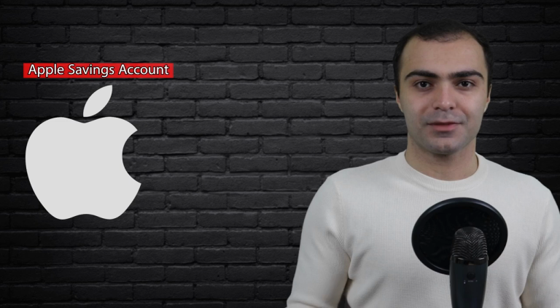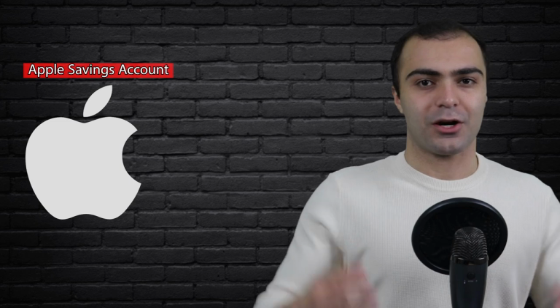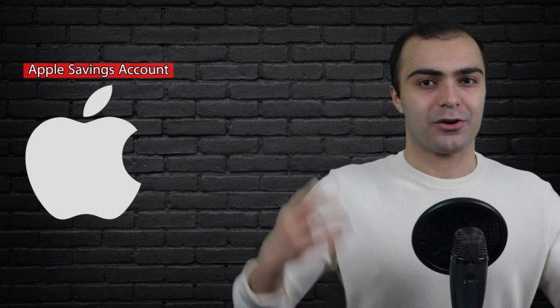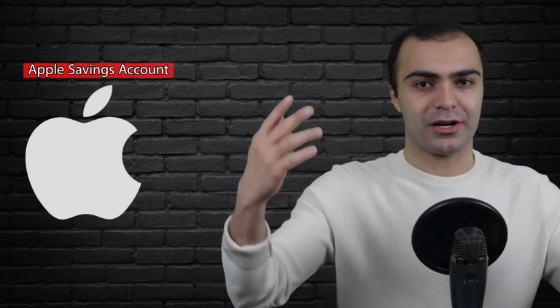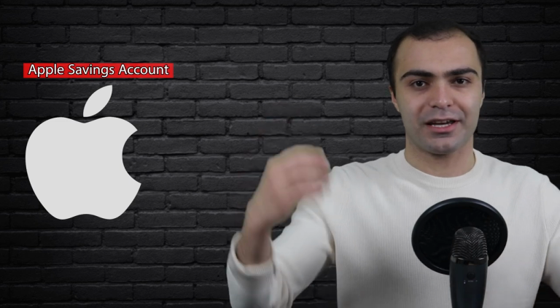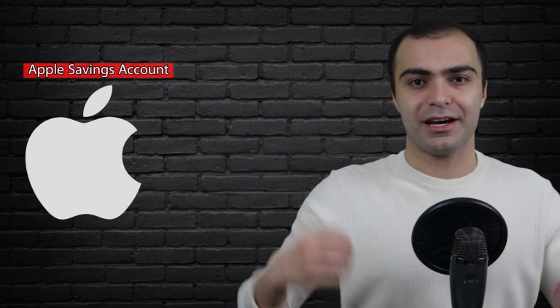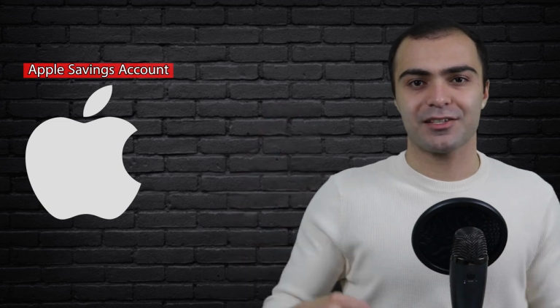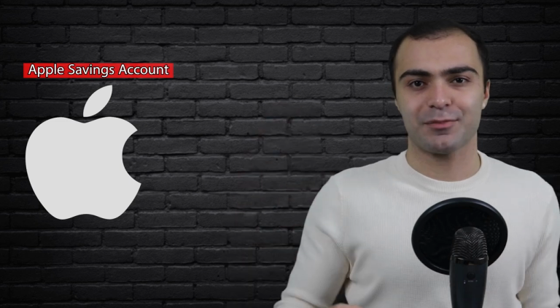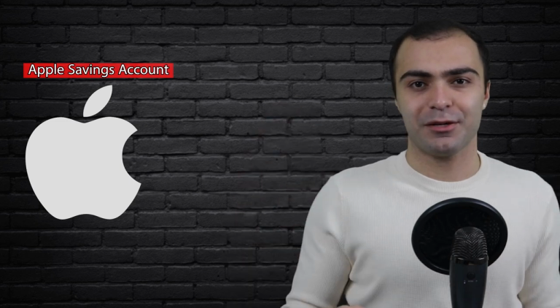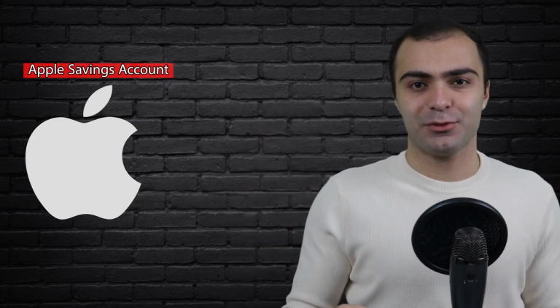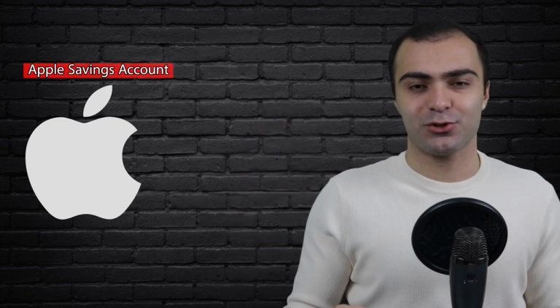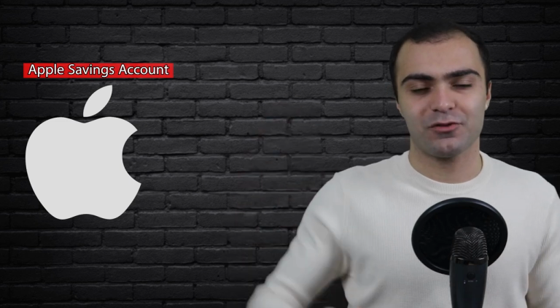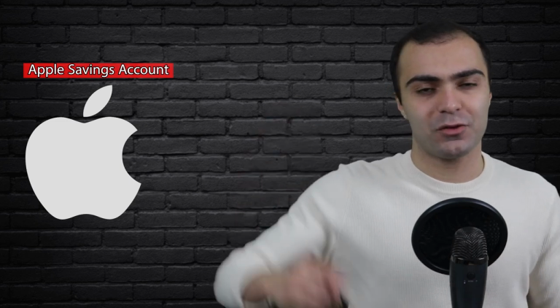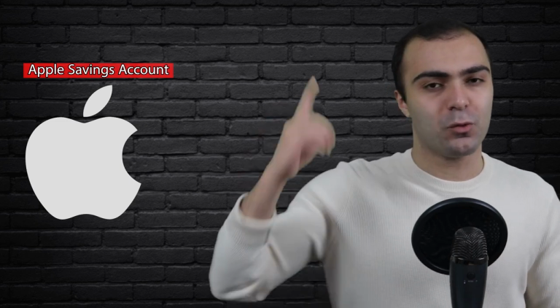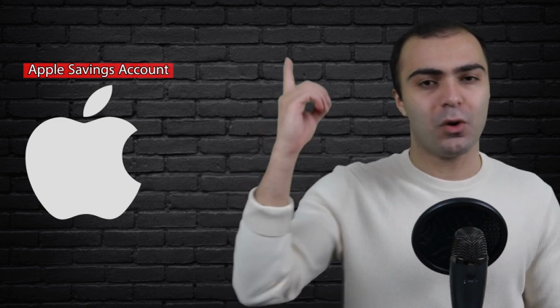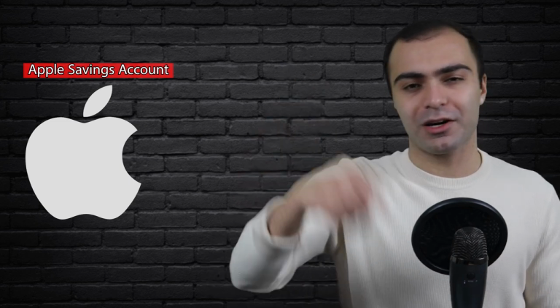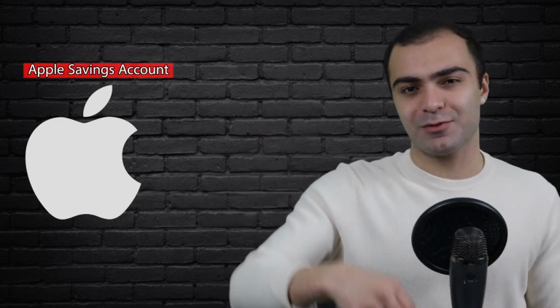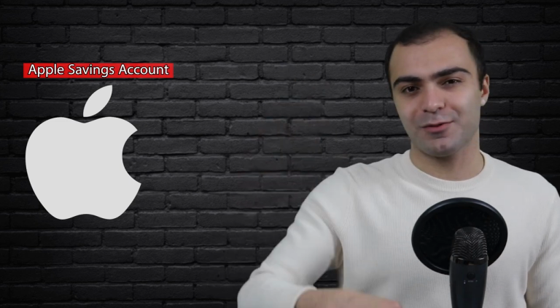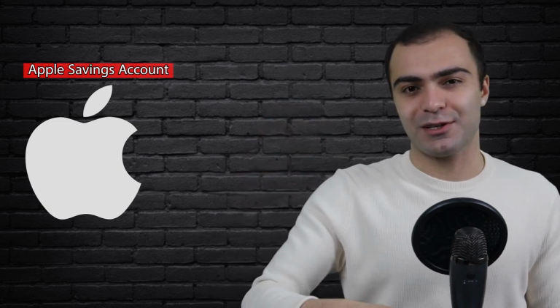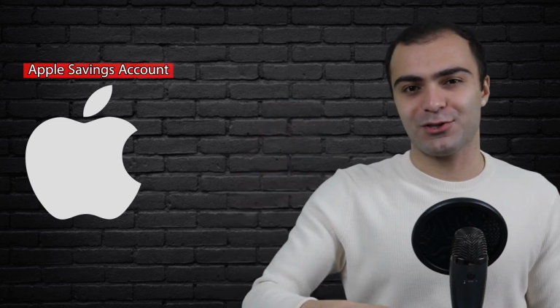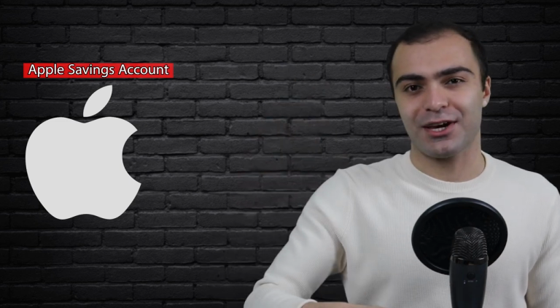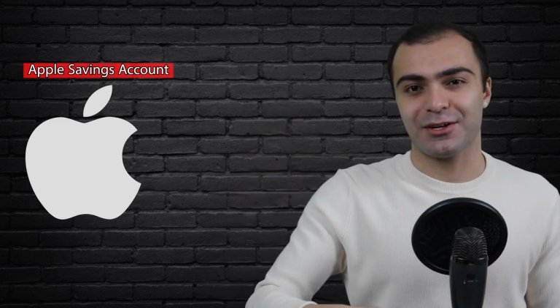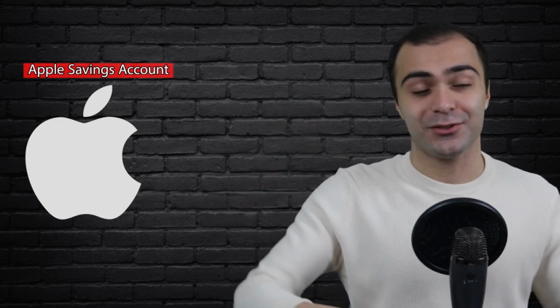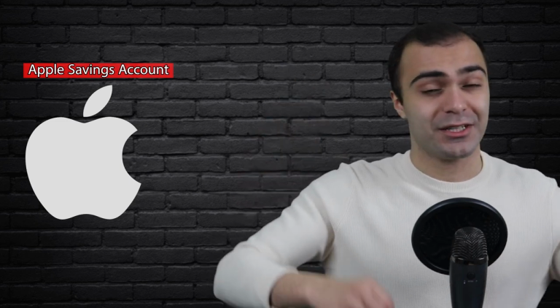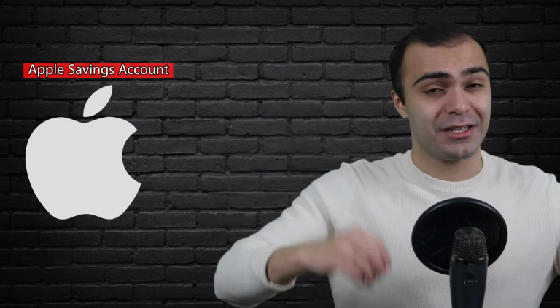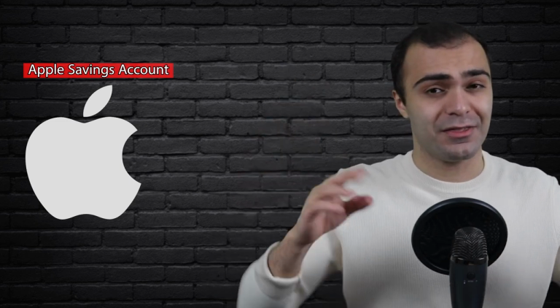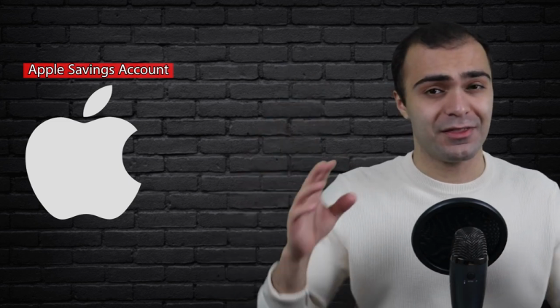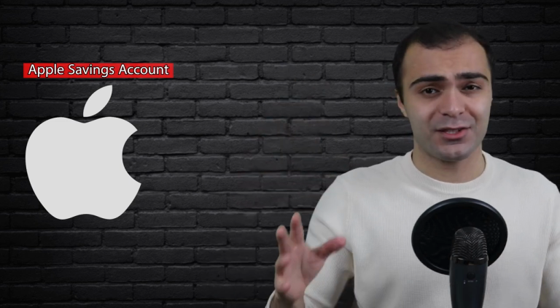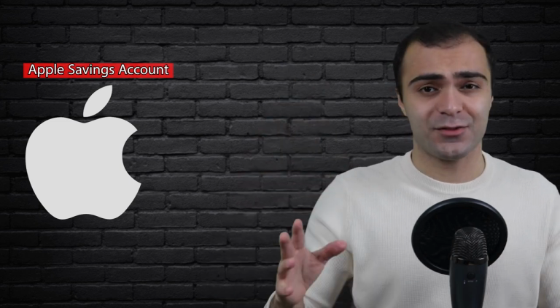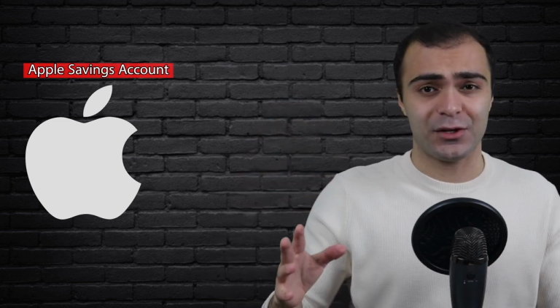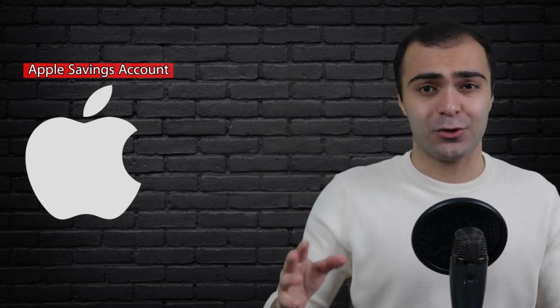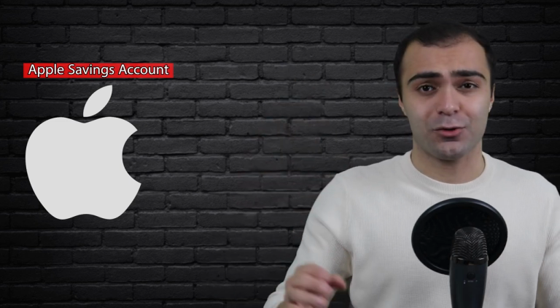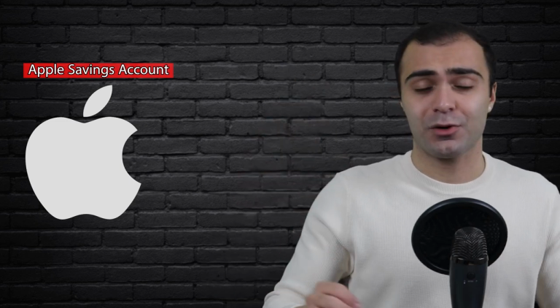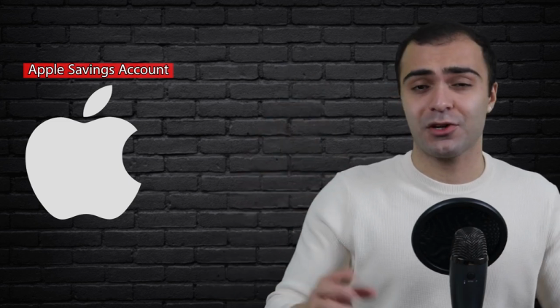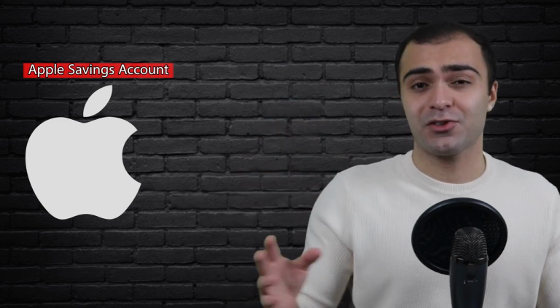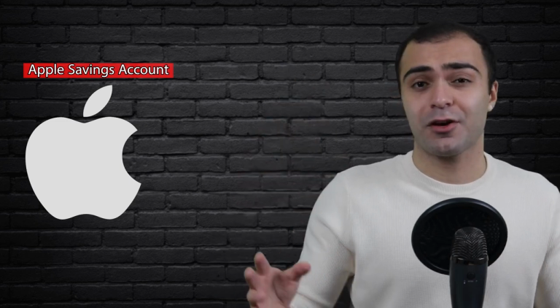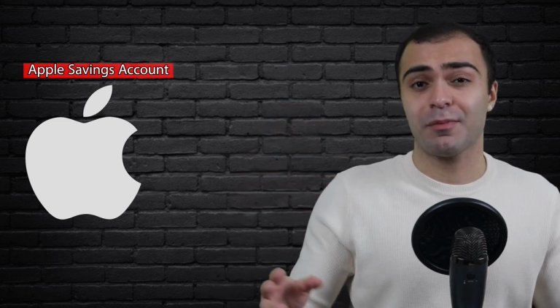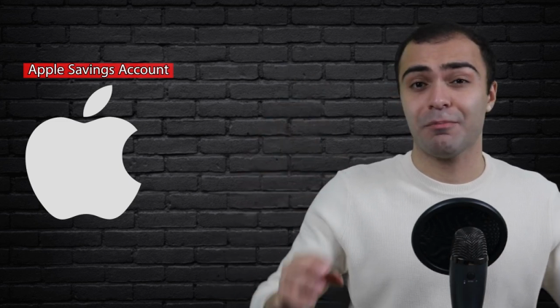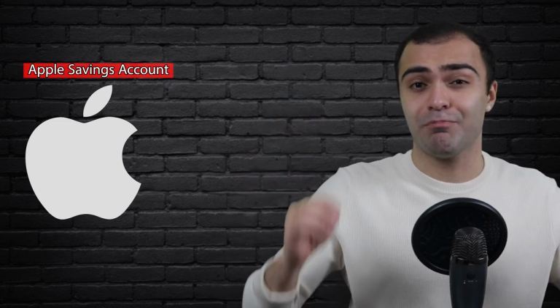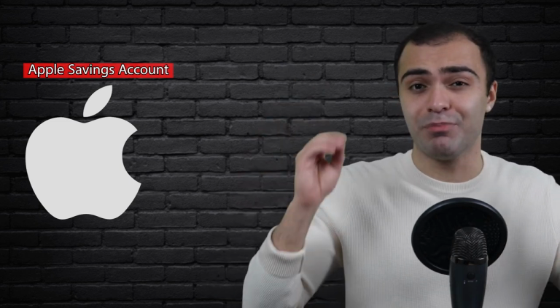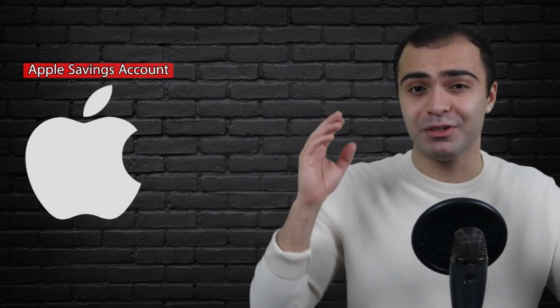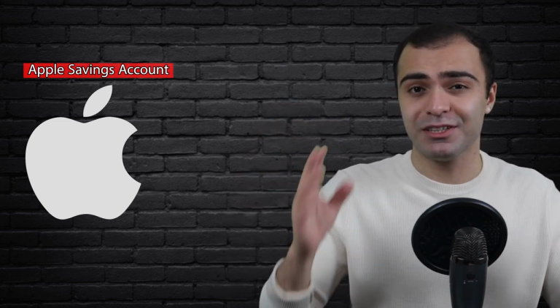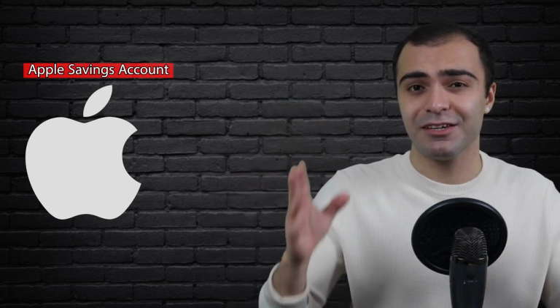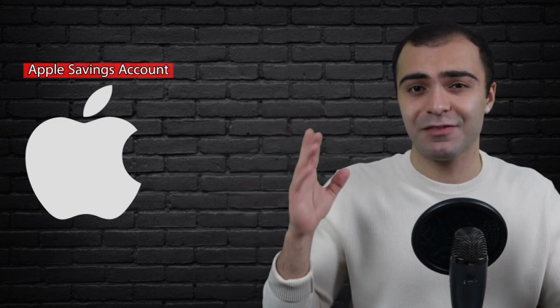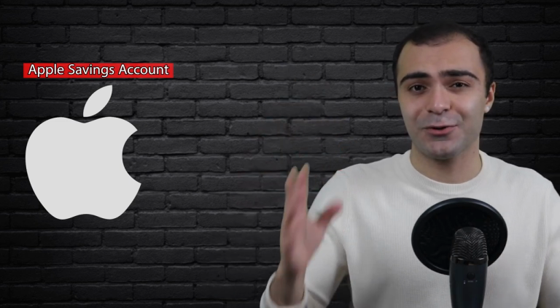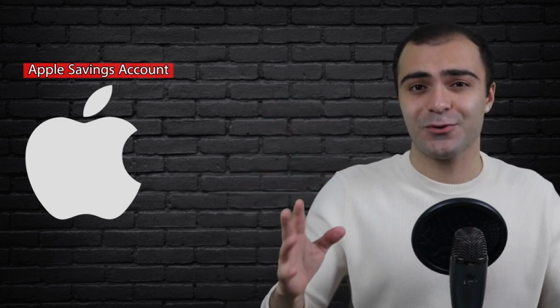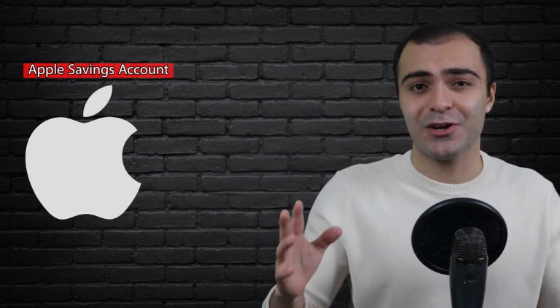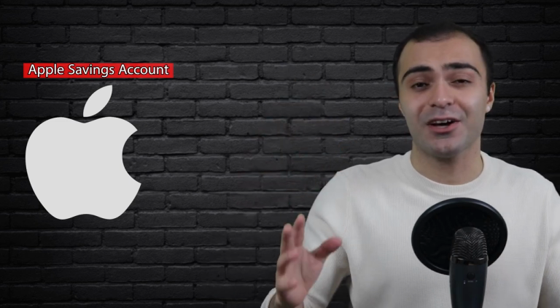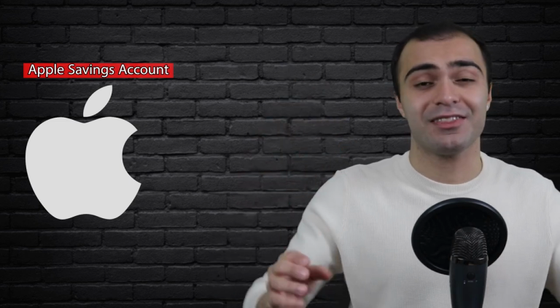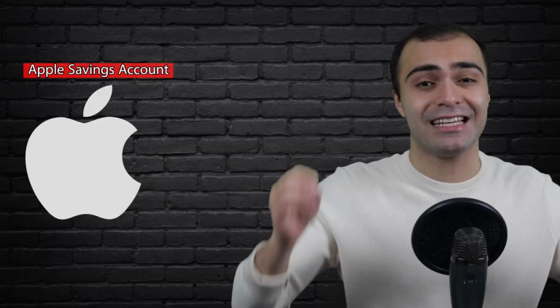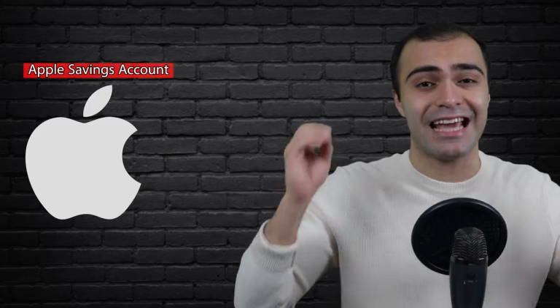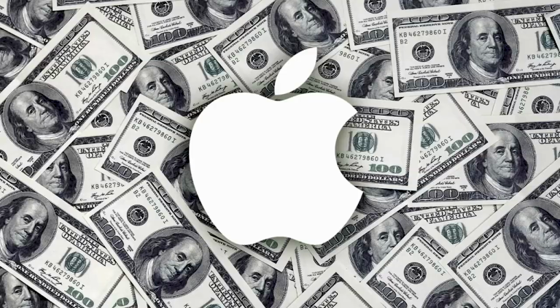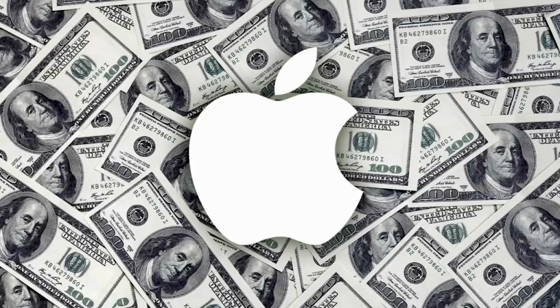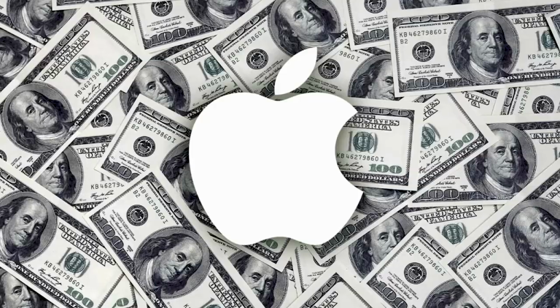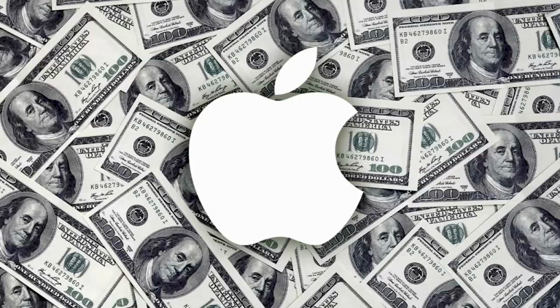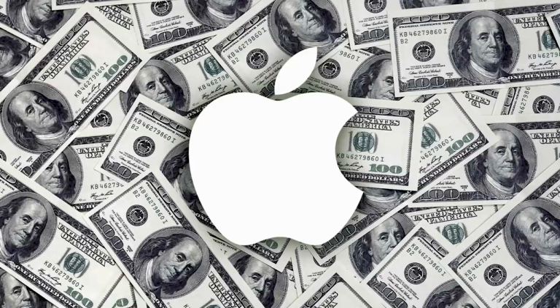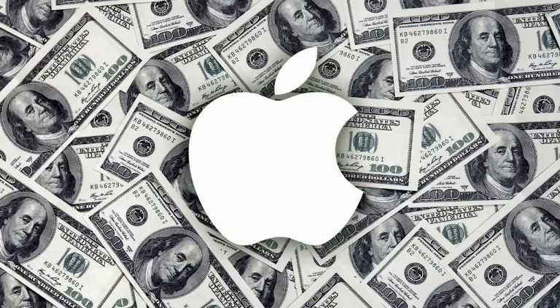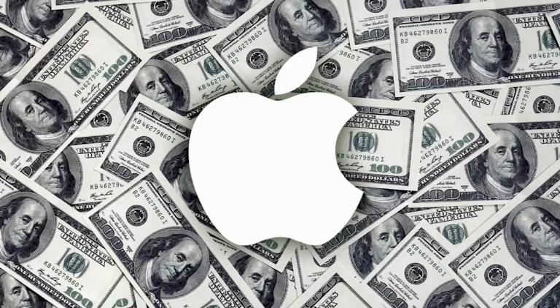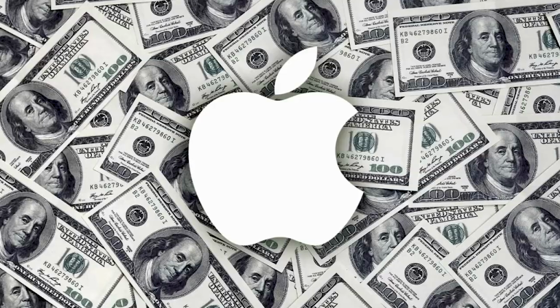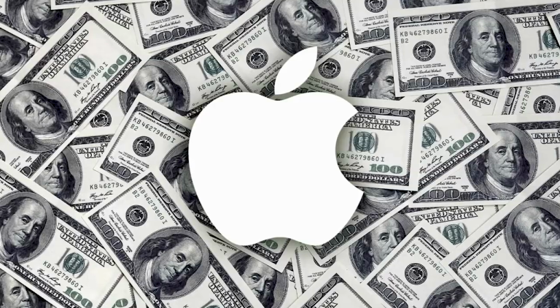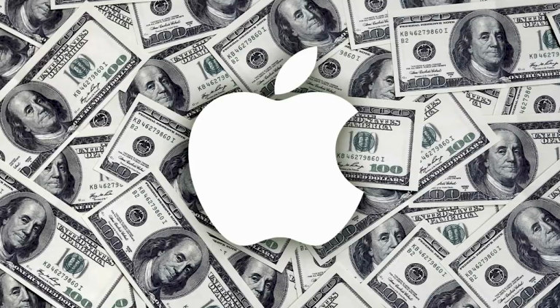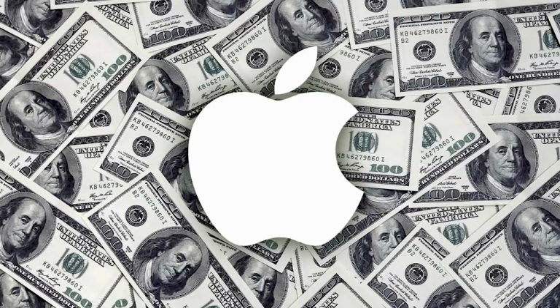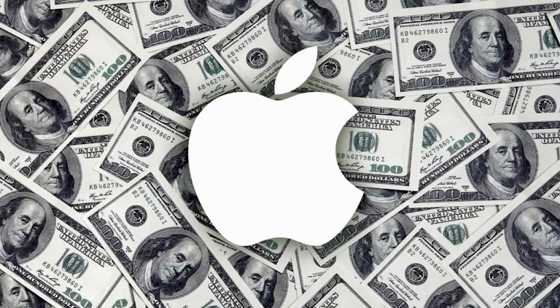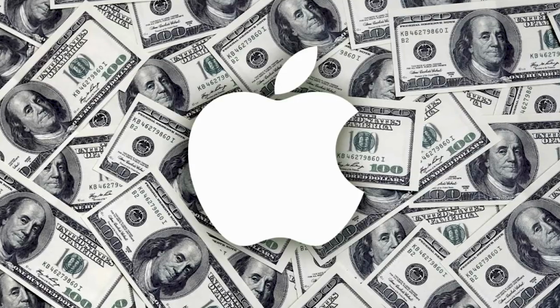All right, guys, my name is Shervin. Welcome to my channel. In this video, we're going to talk about, believe it or not, the Apple savings account.